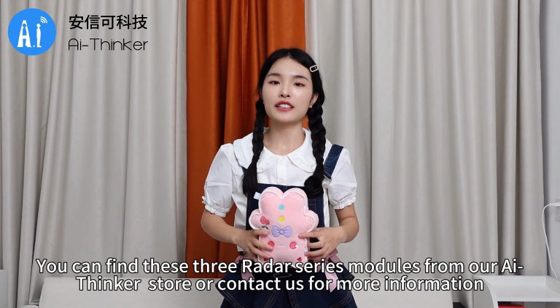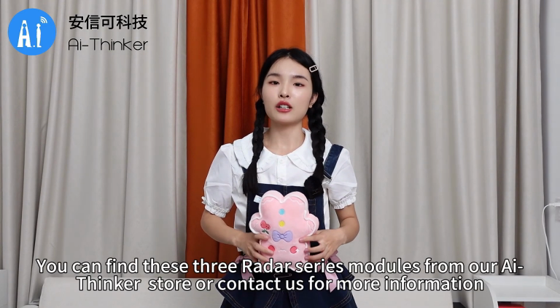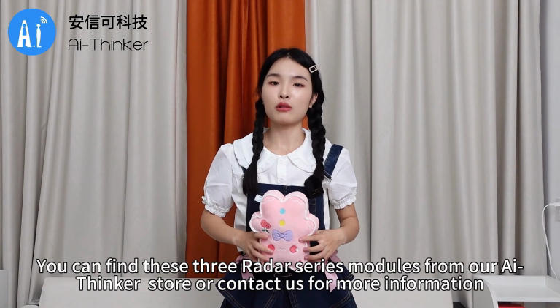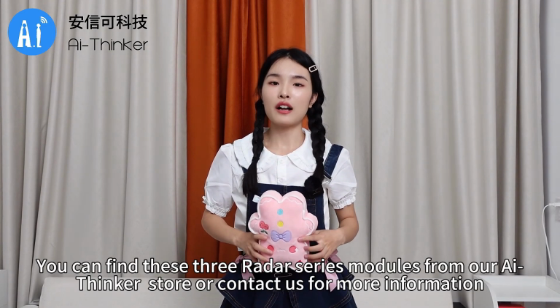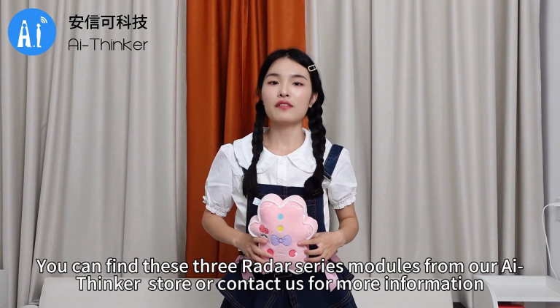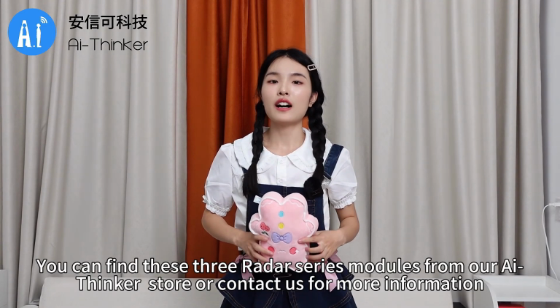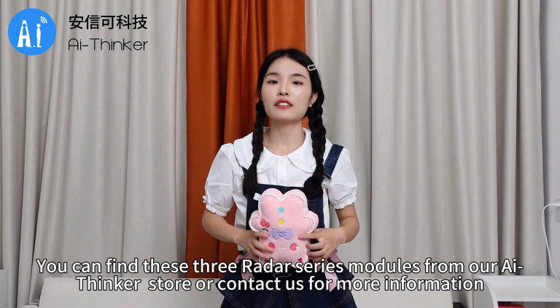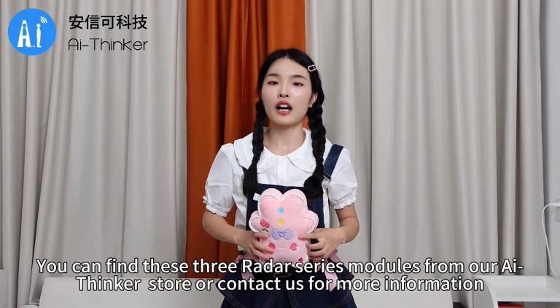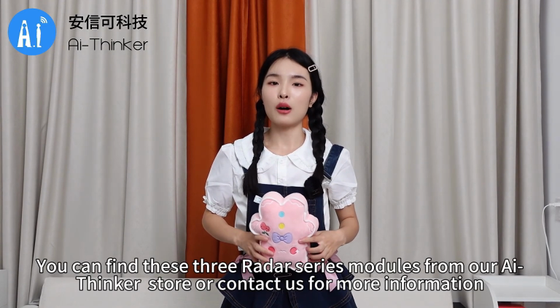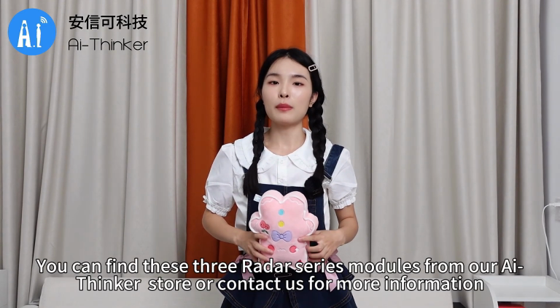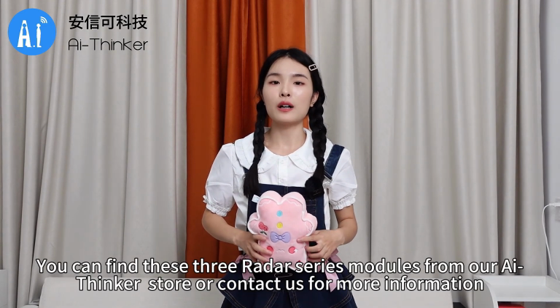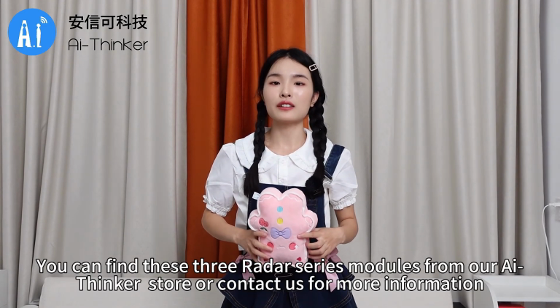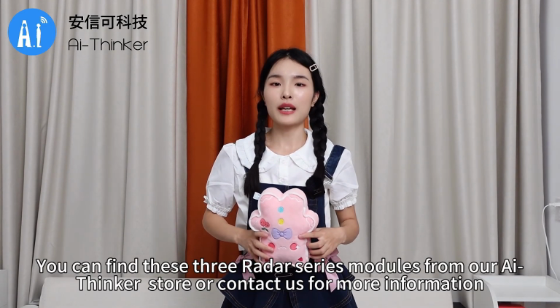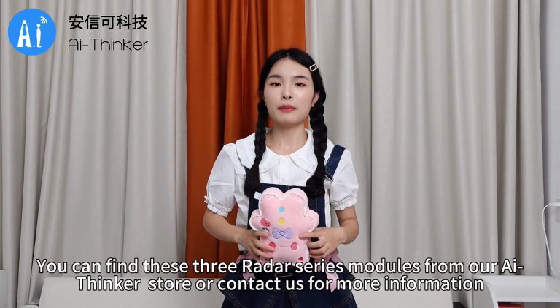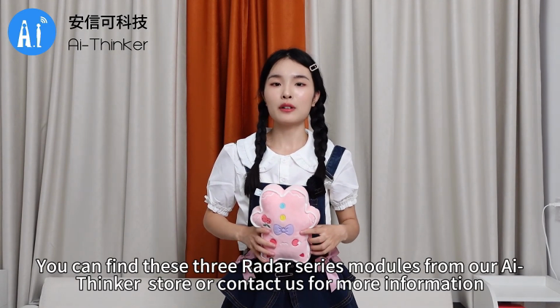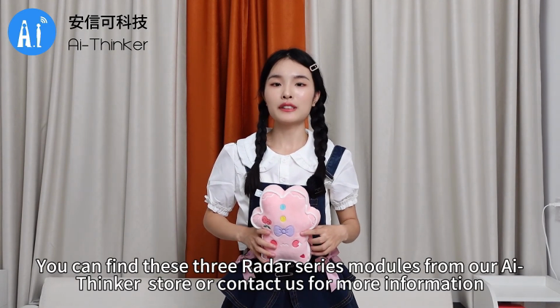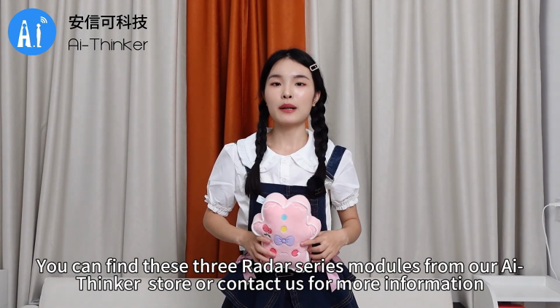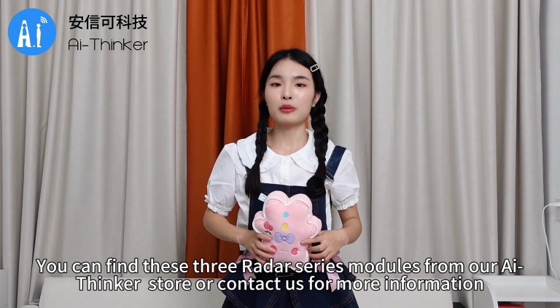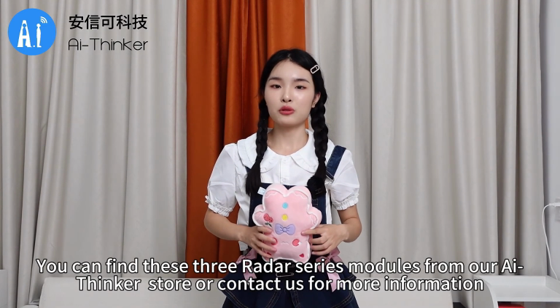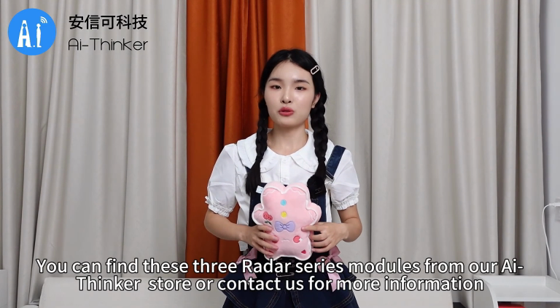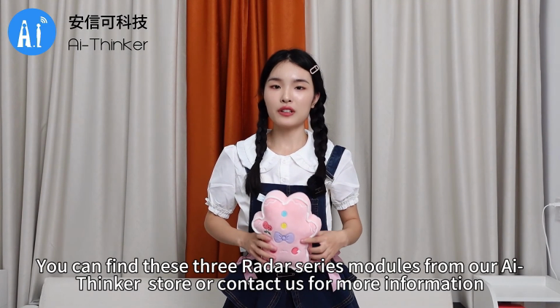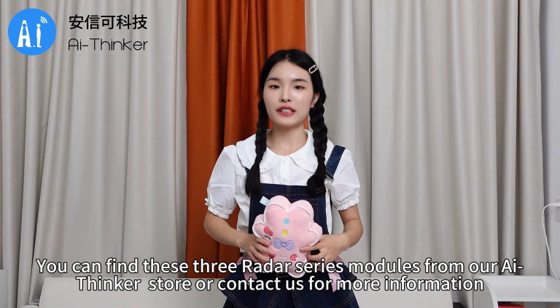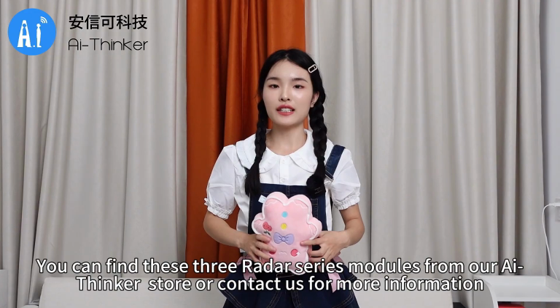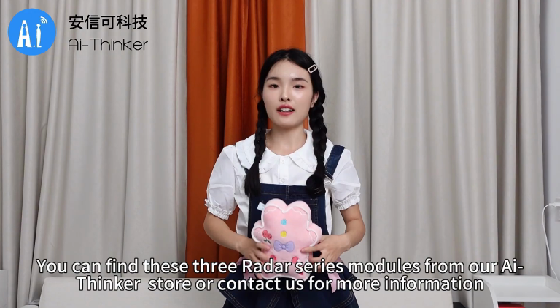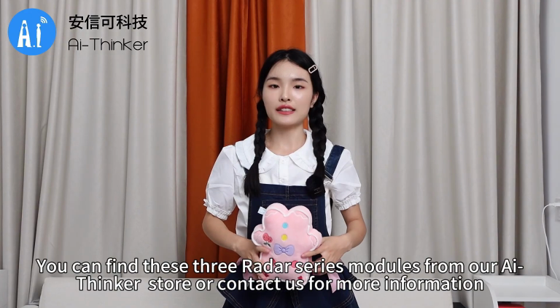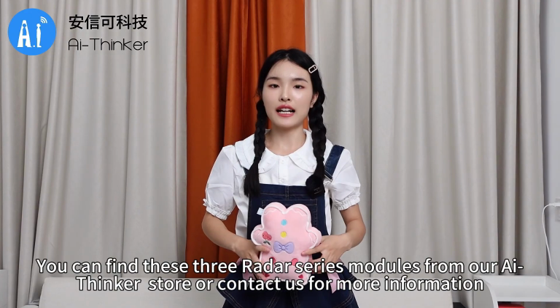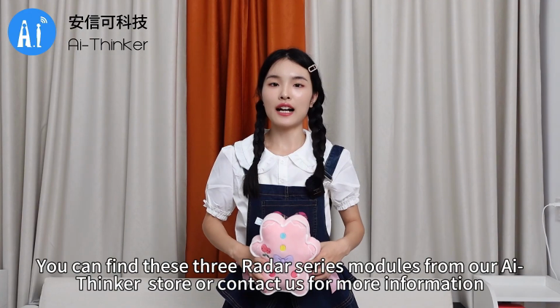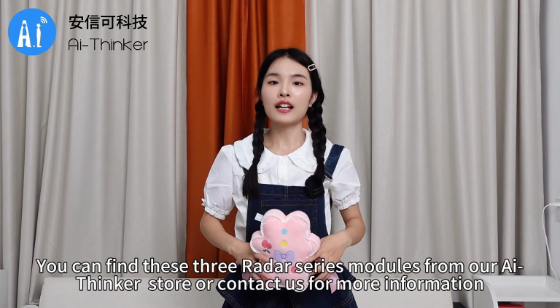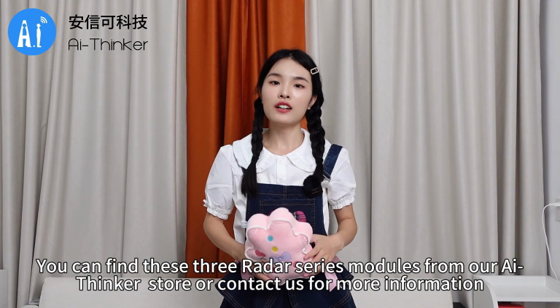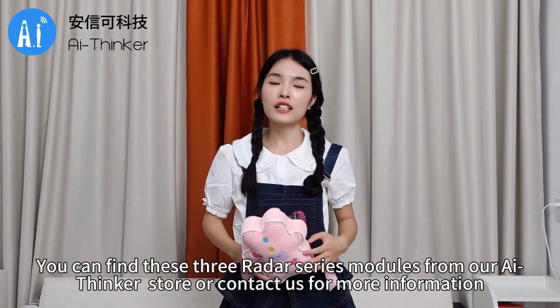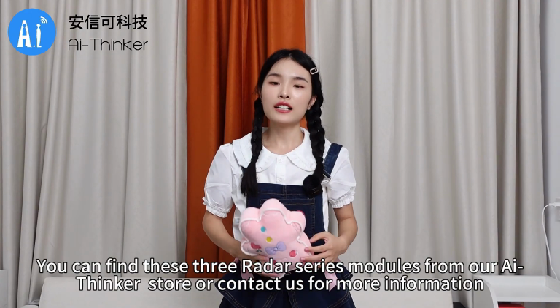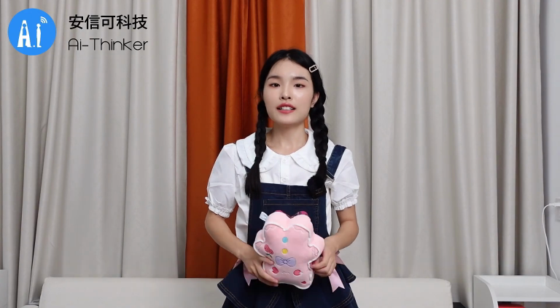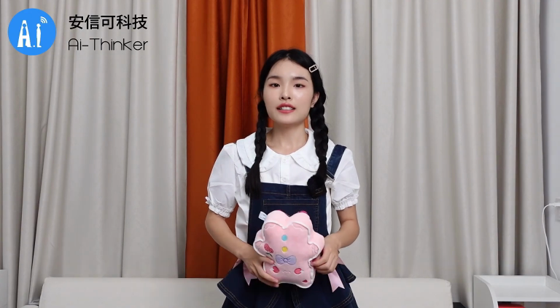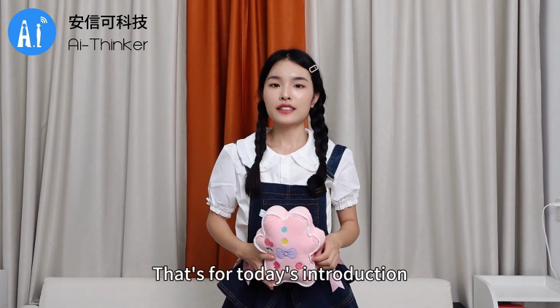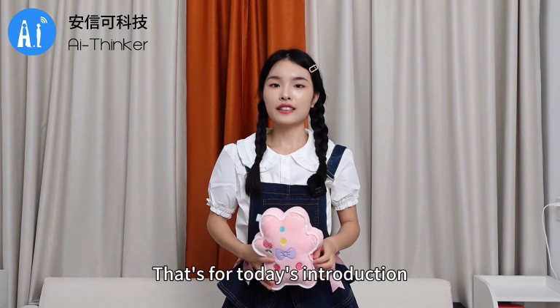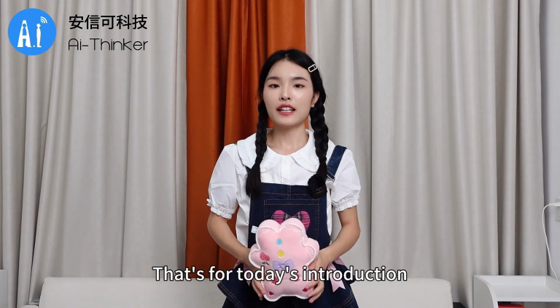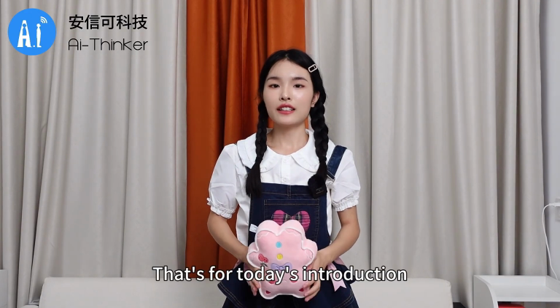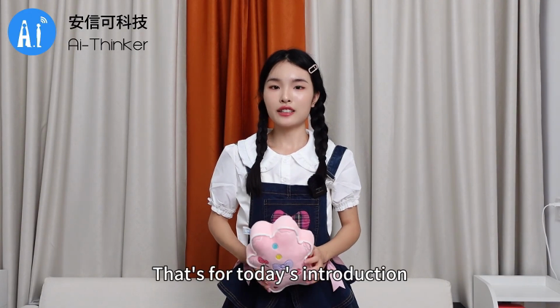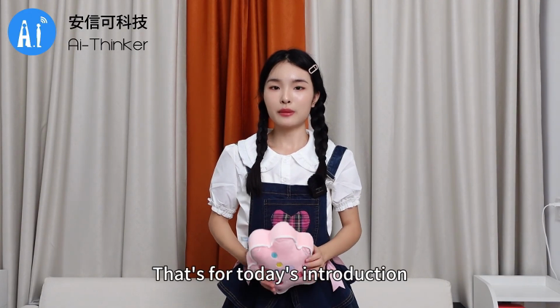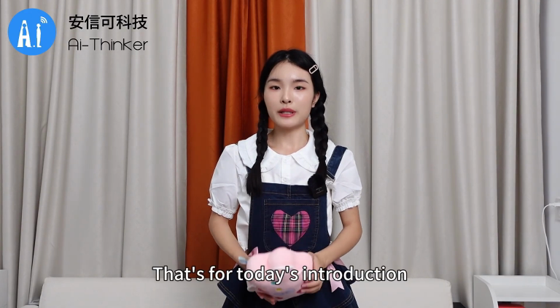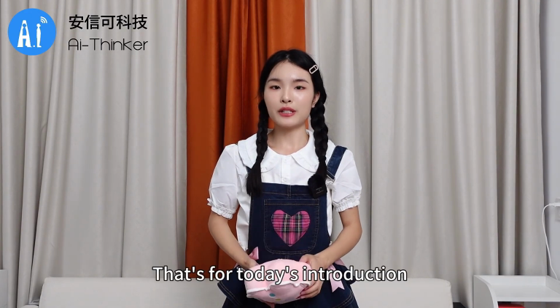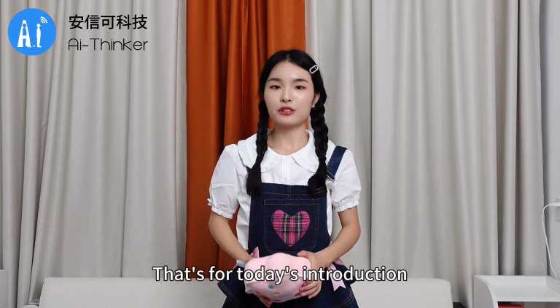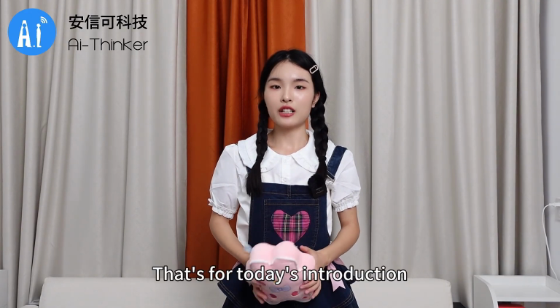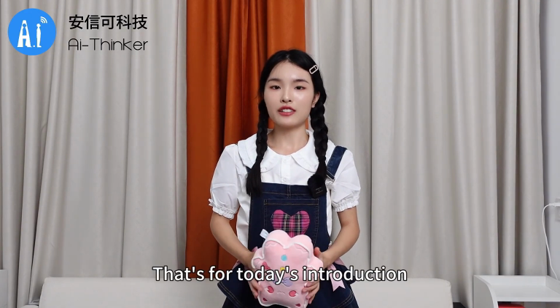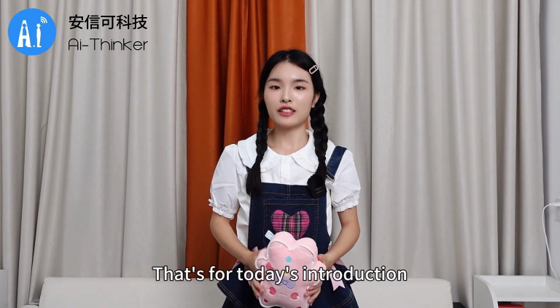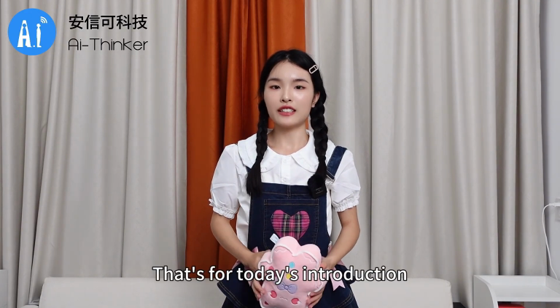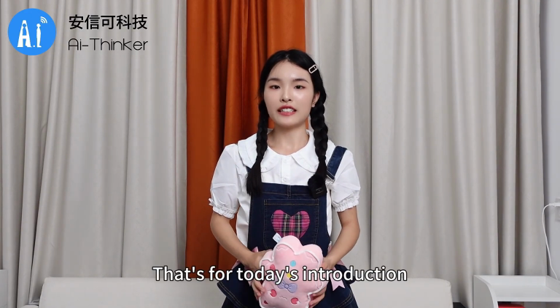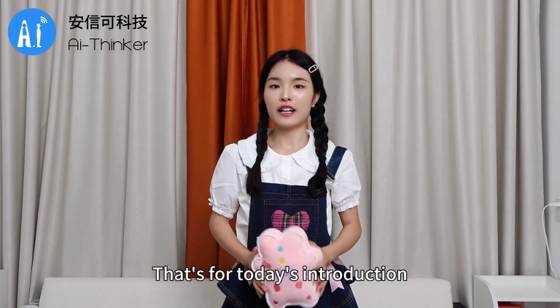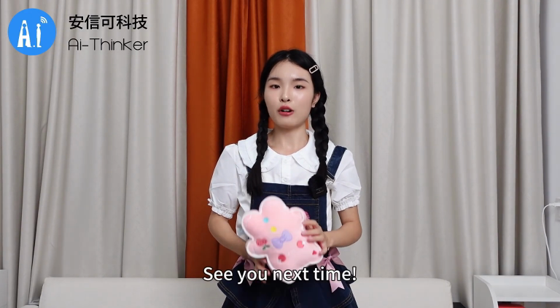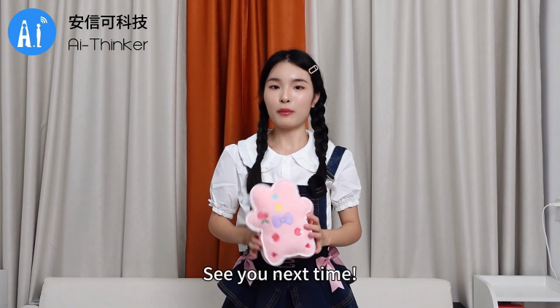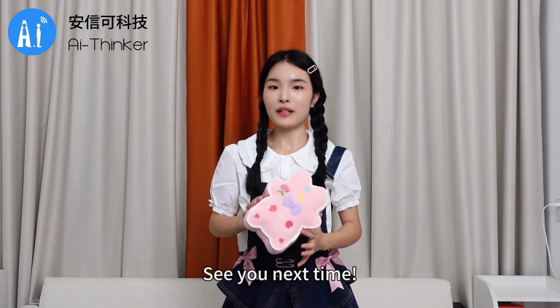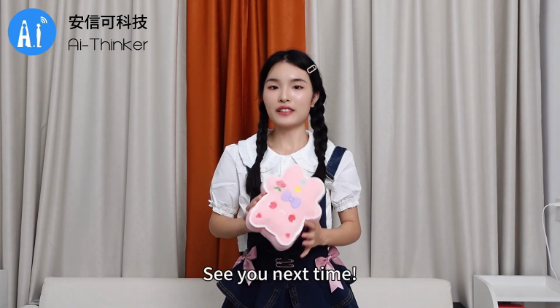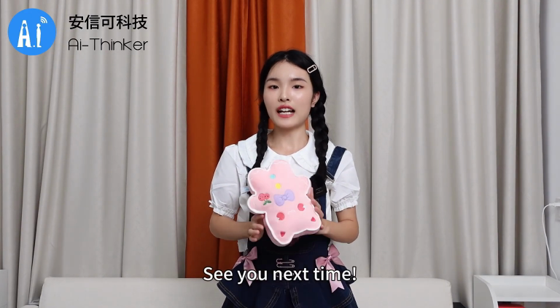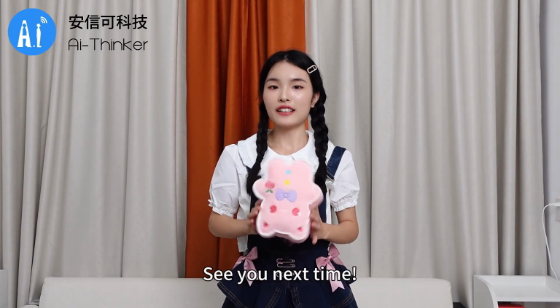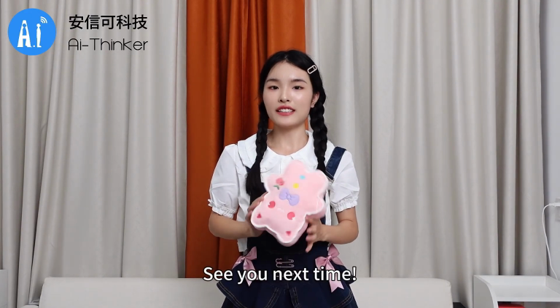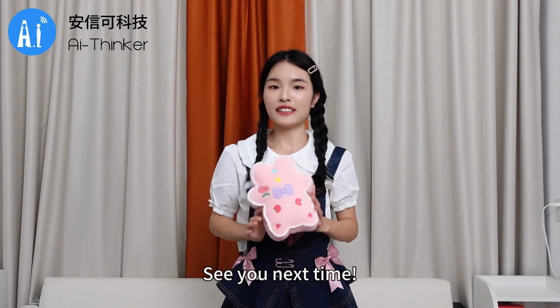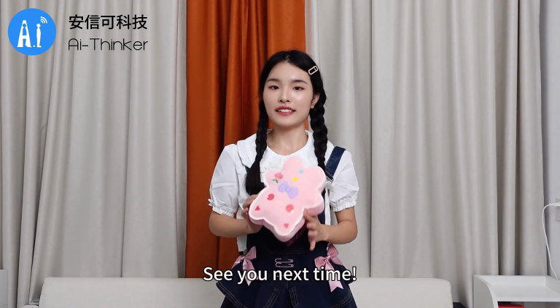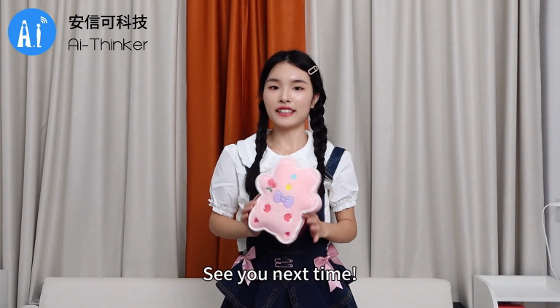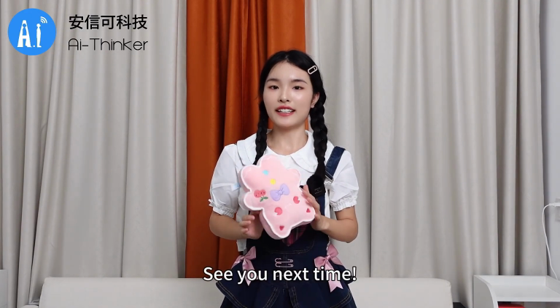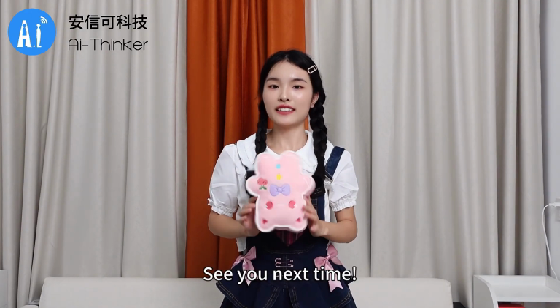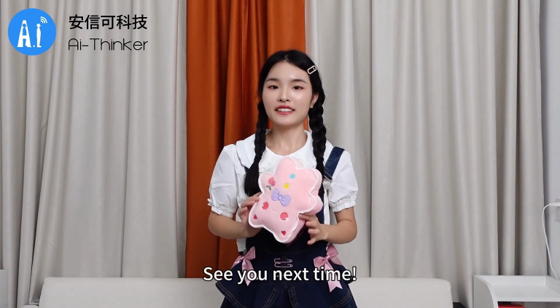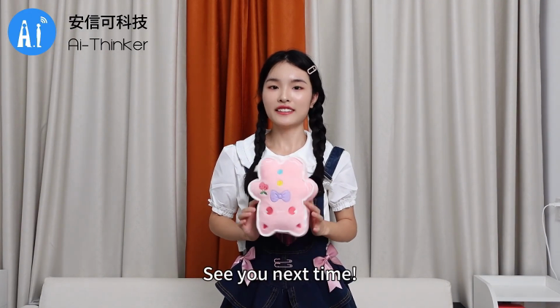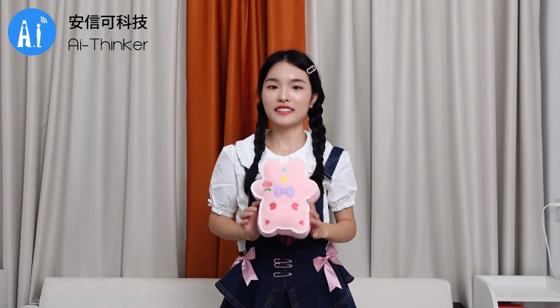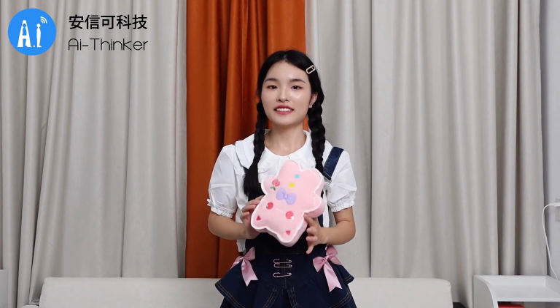You can find these three radar series modules from our Alibaba store or contact us for more information. That's all for today's introduction. See you next time.